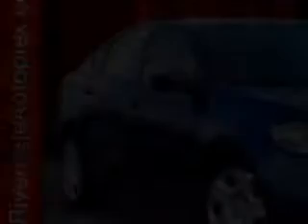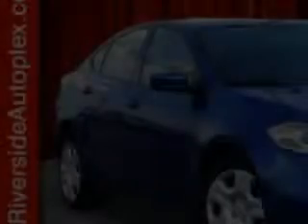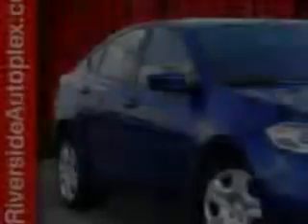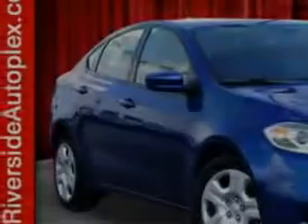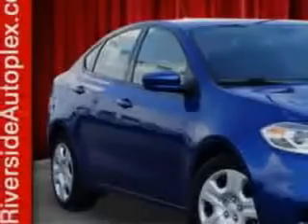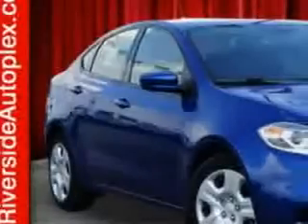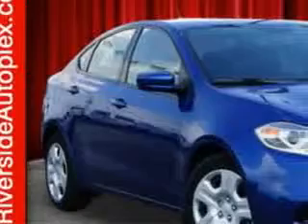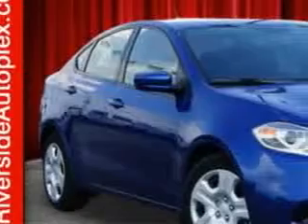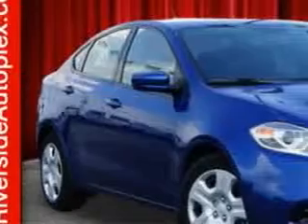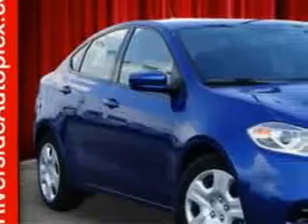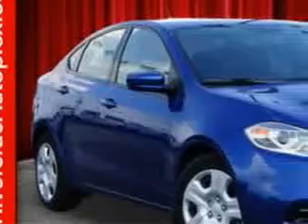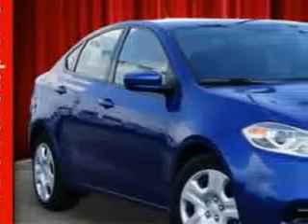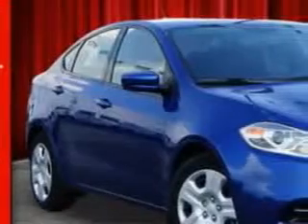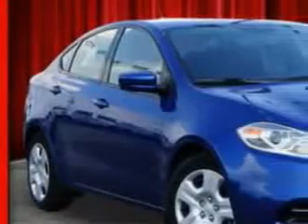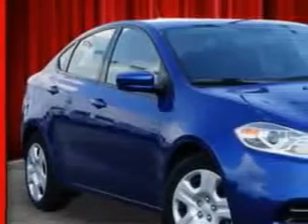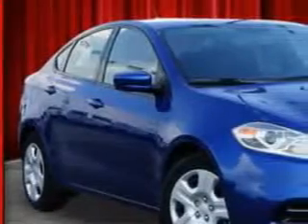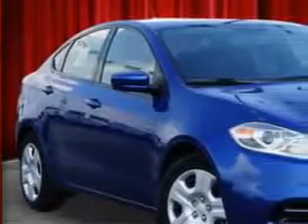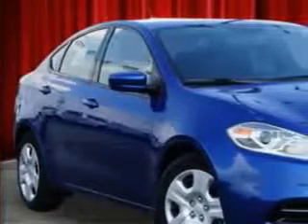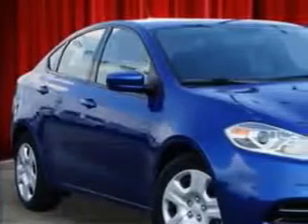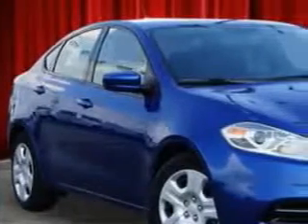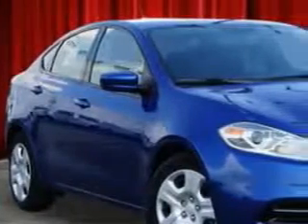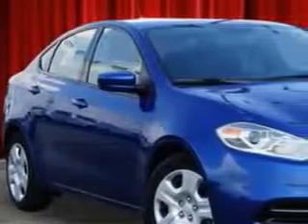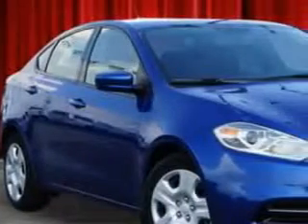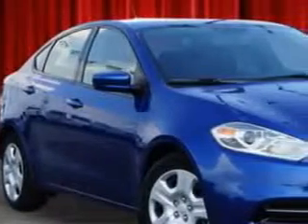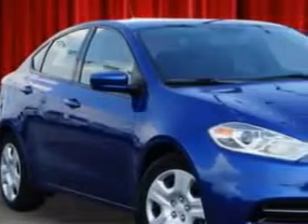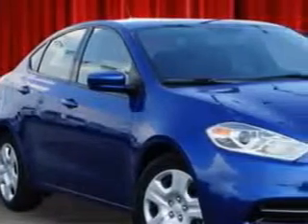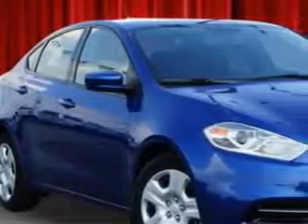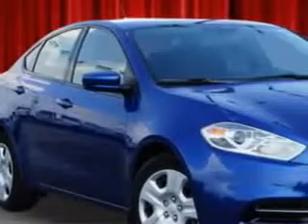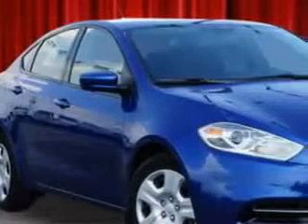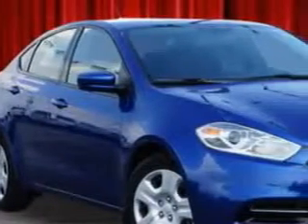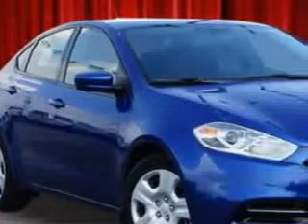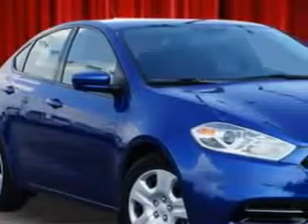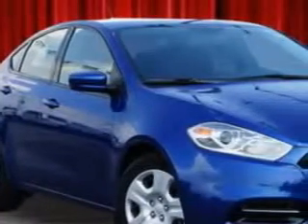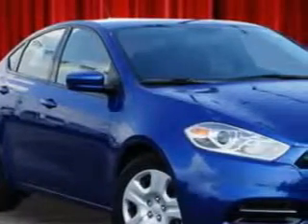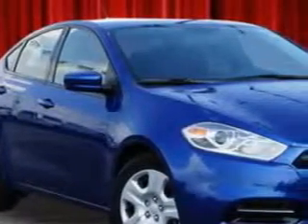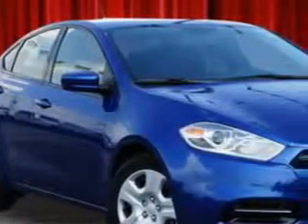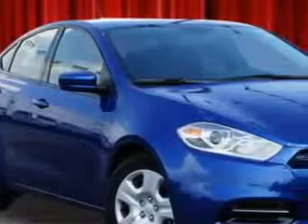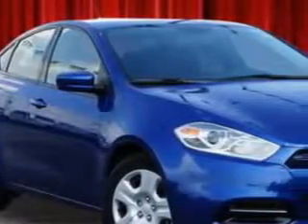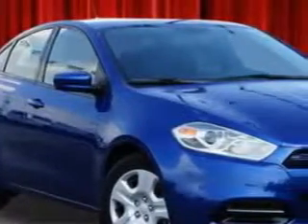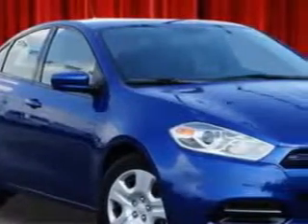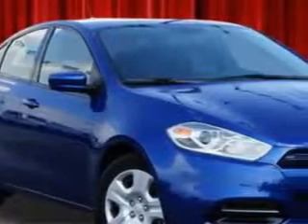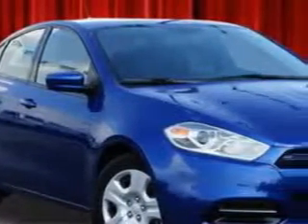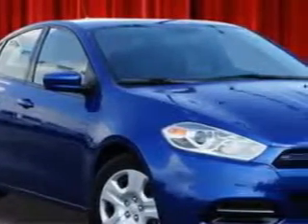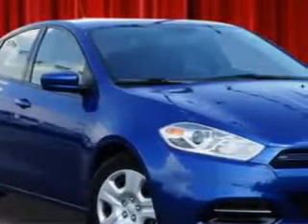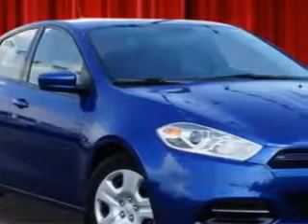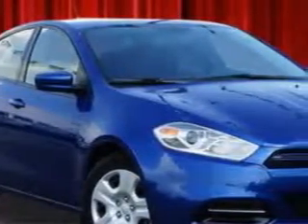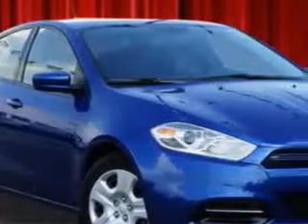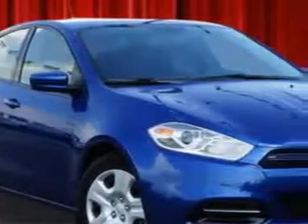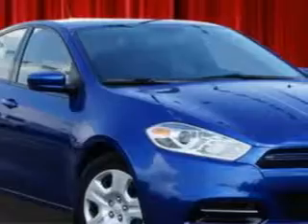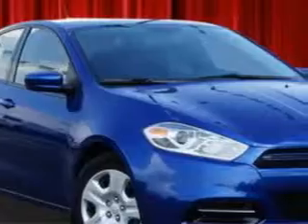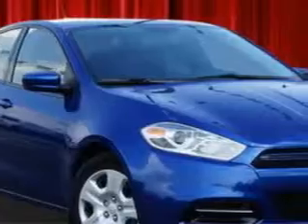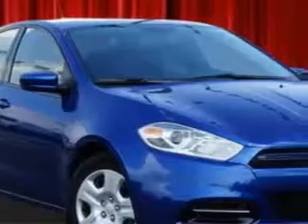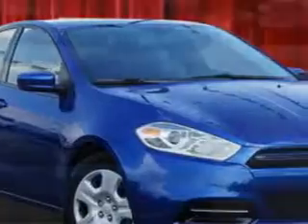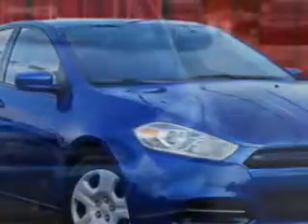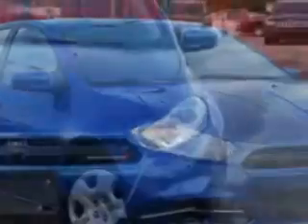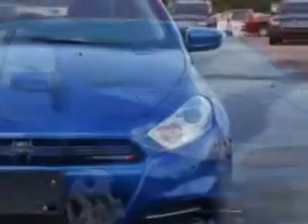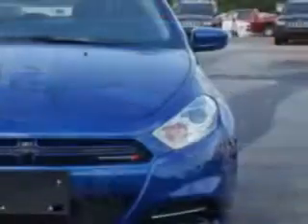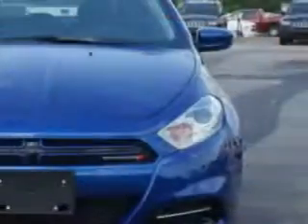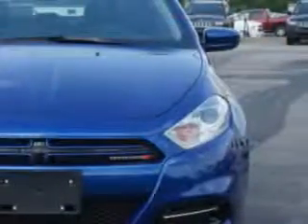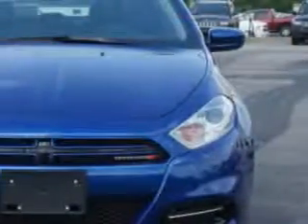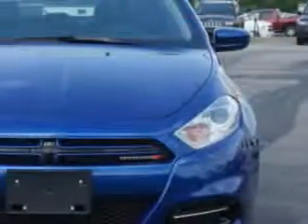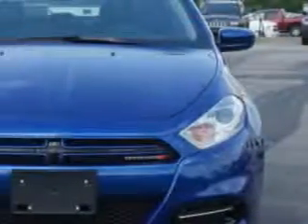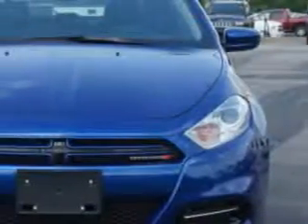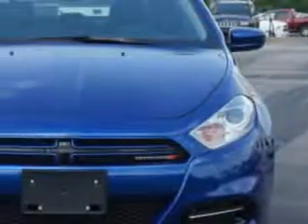Check out this Blue Streak Pearl 2014 Dodge Dart, equipped with a 4-cylinder engine and an automatic transmission.